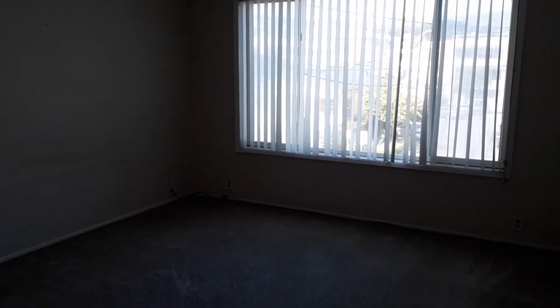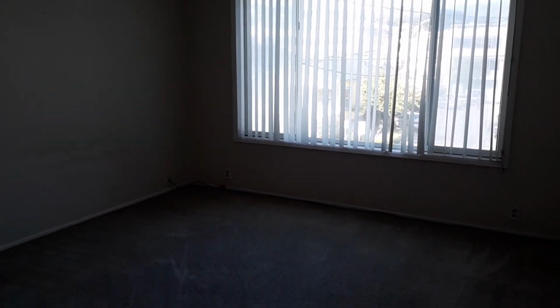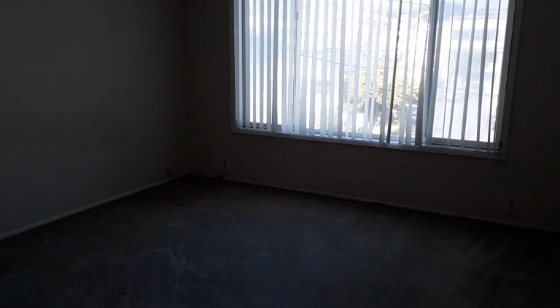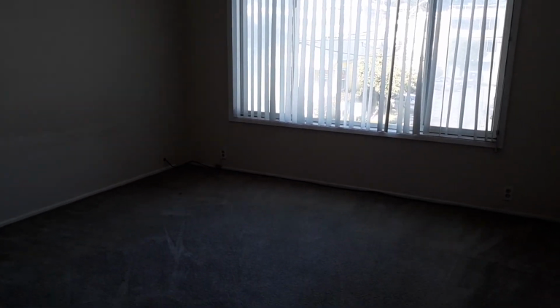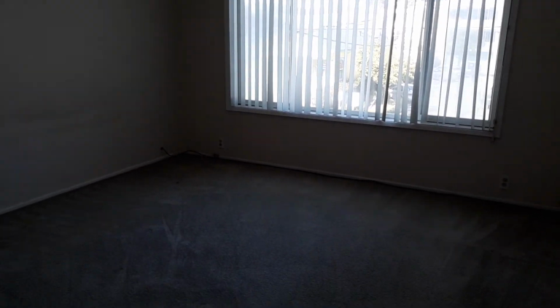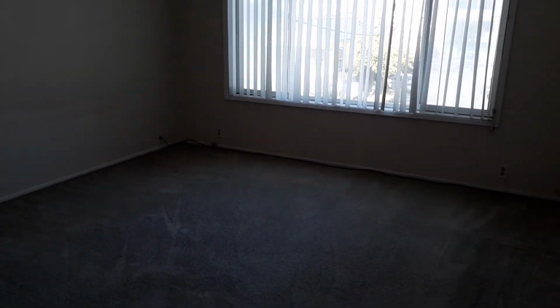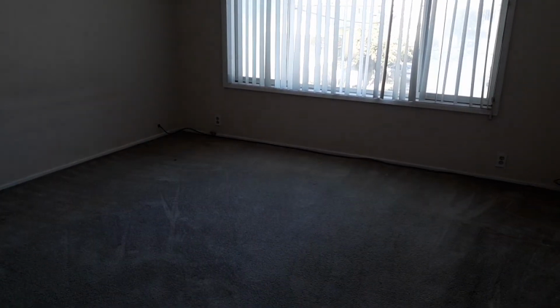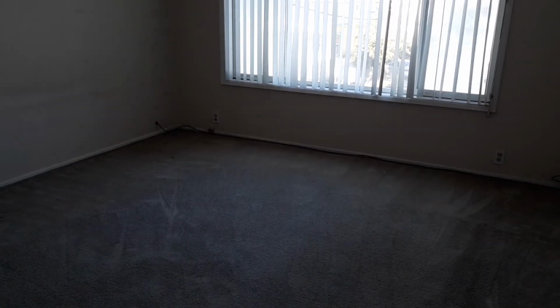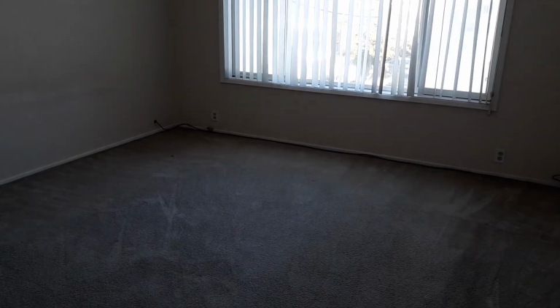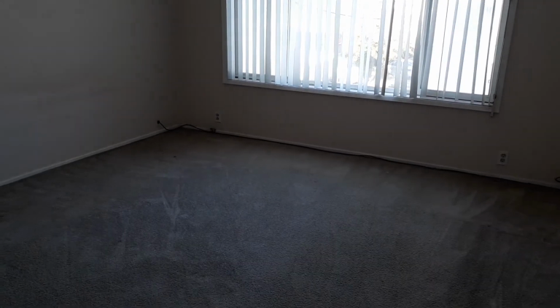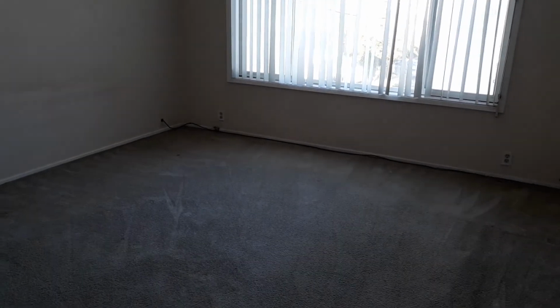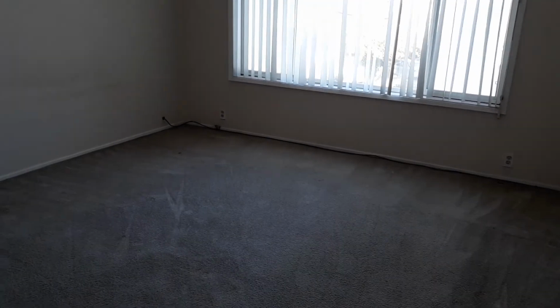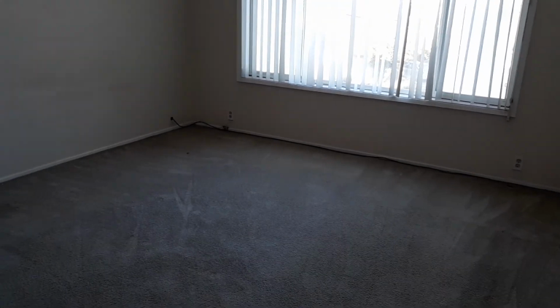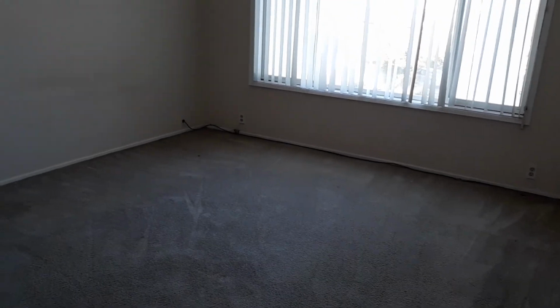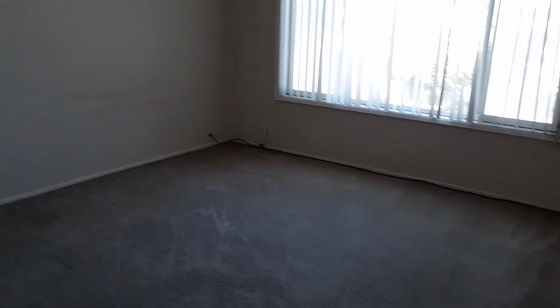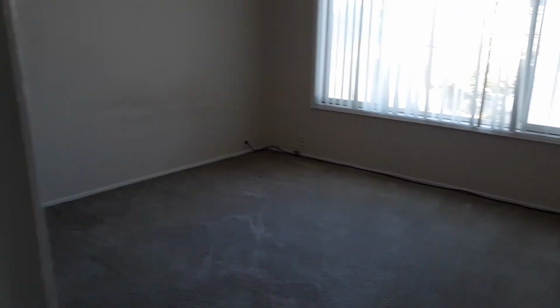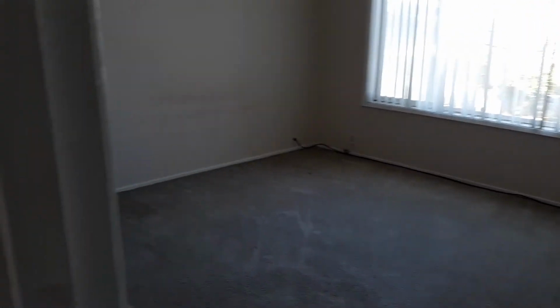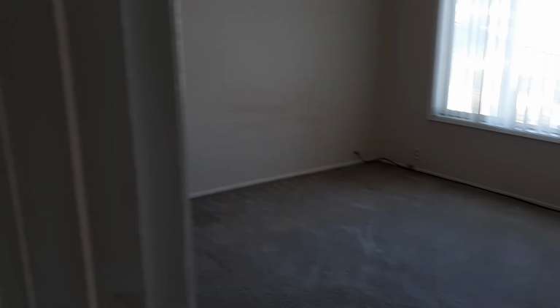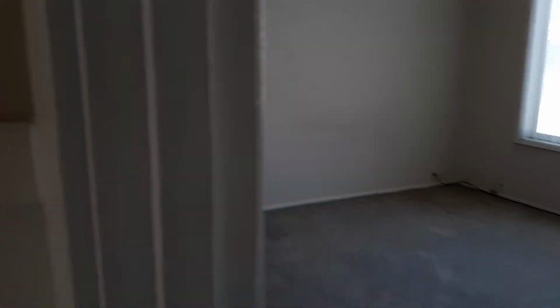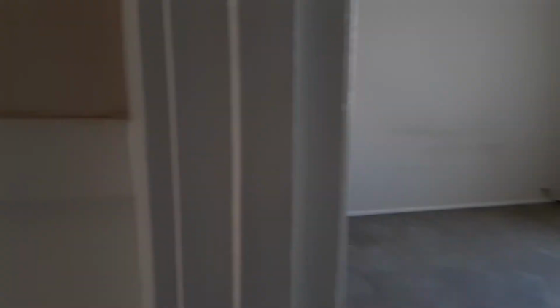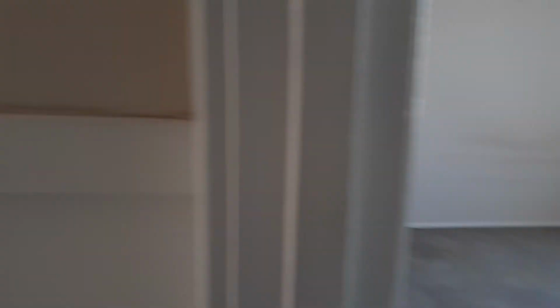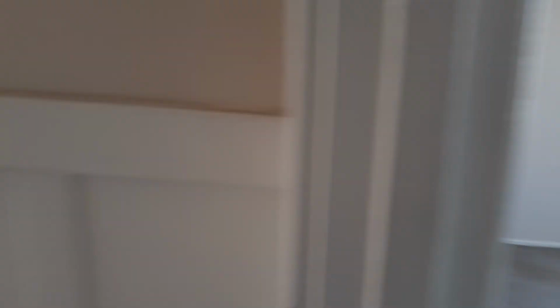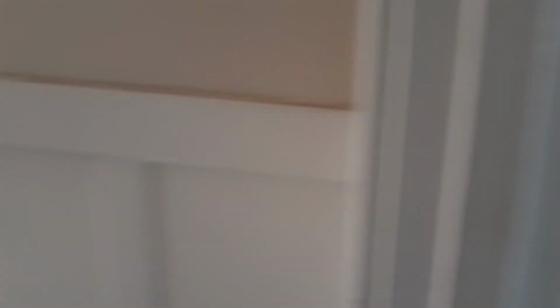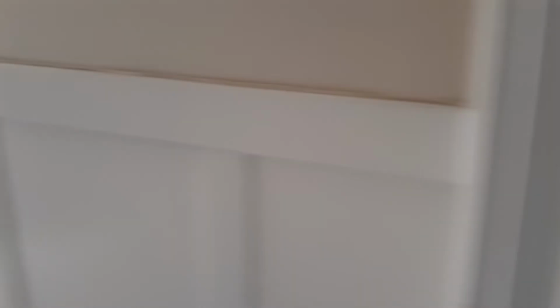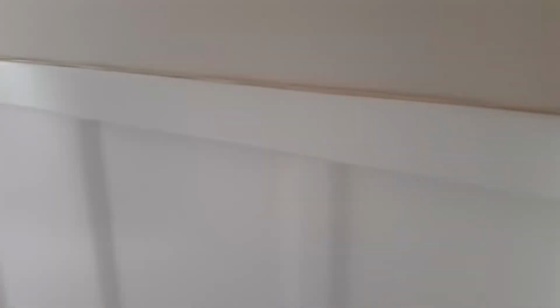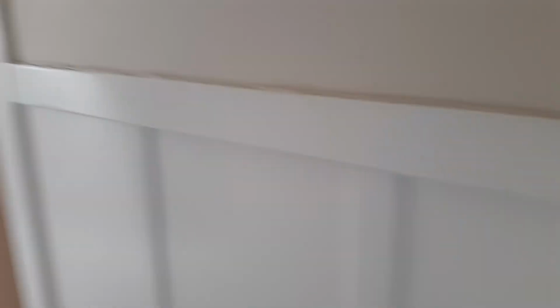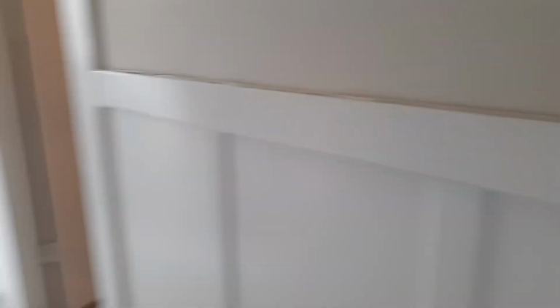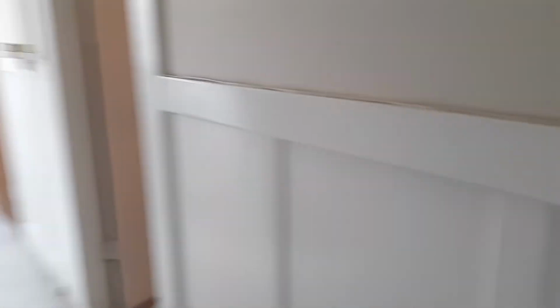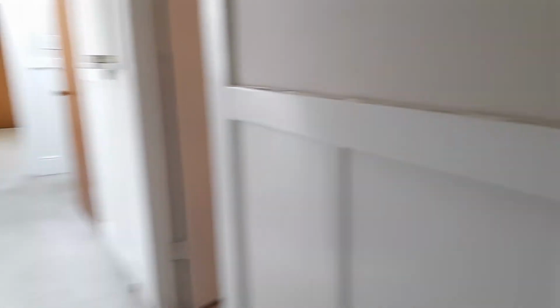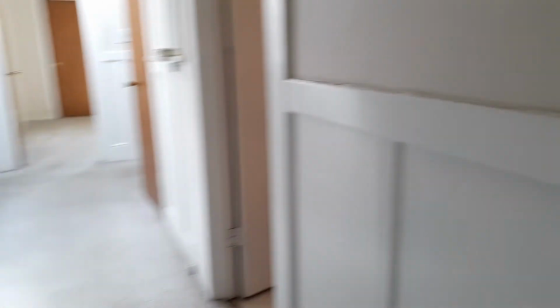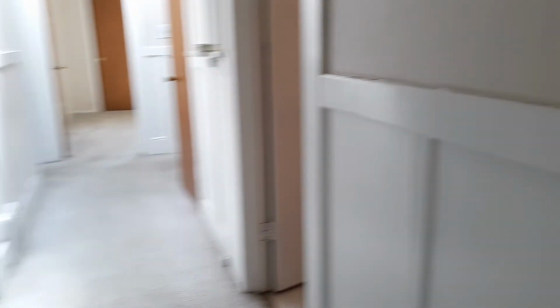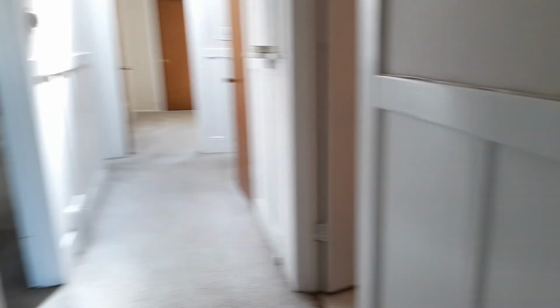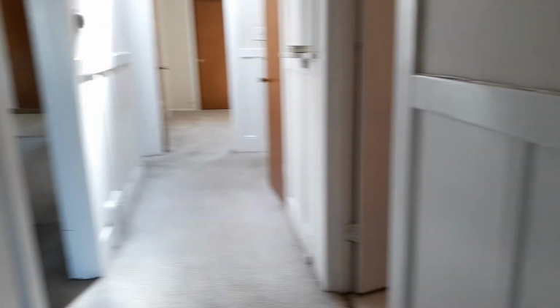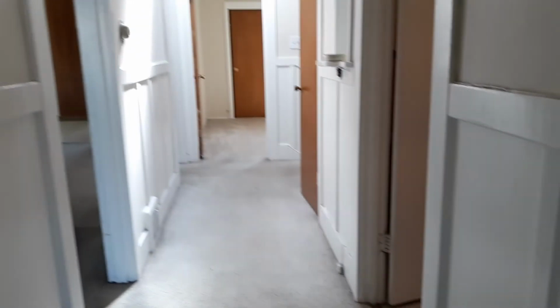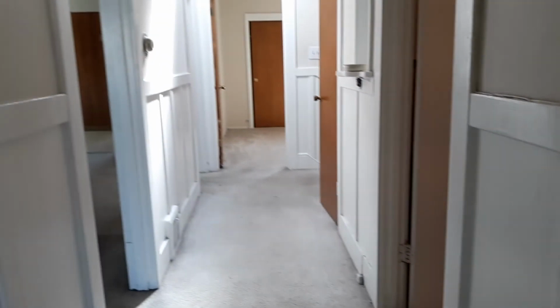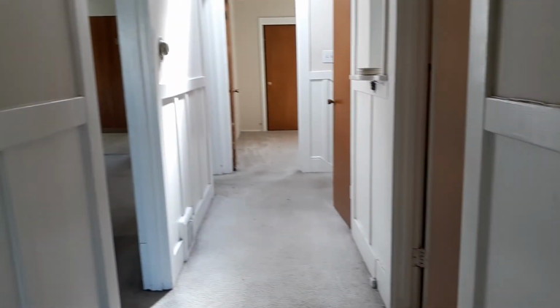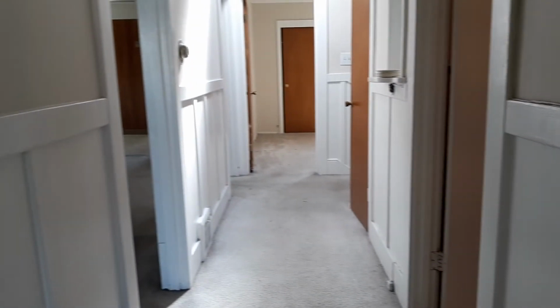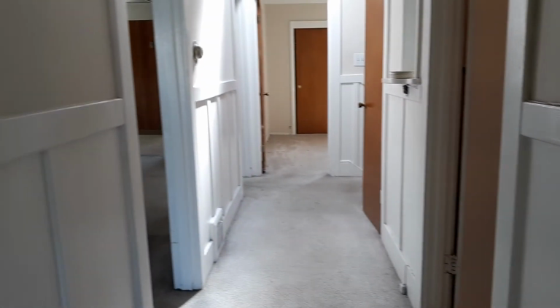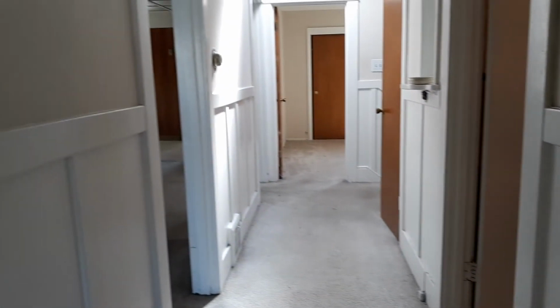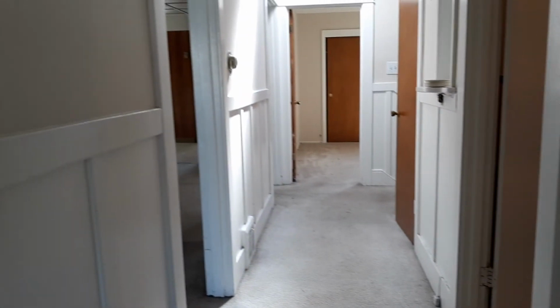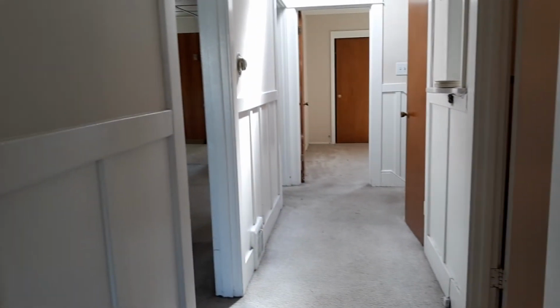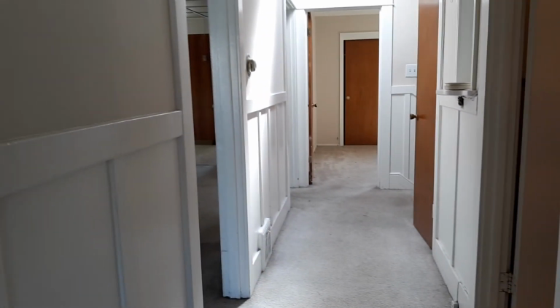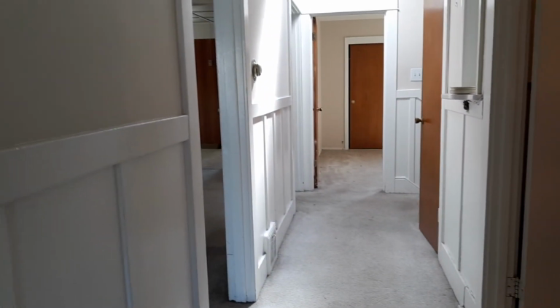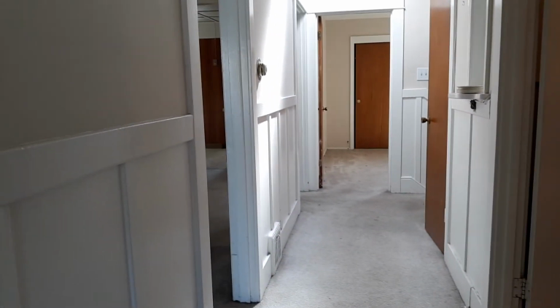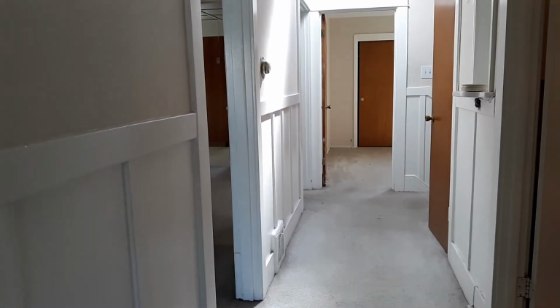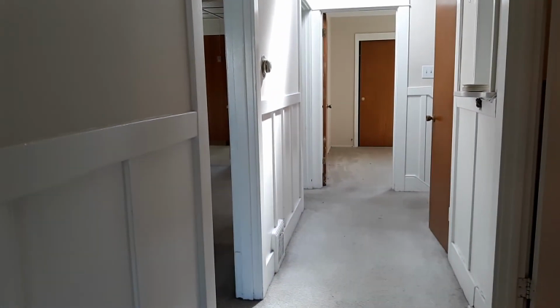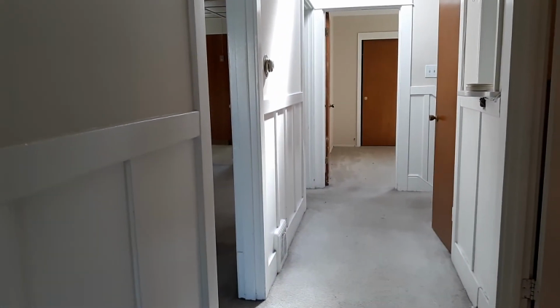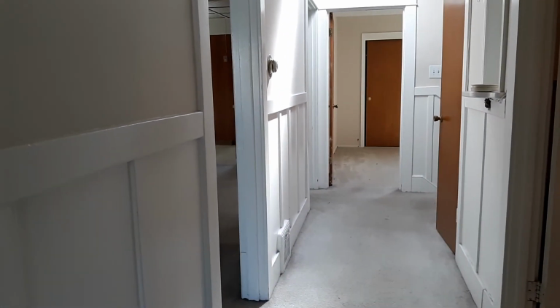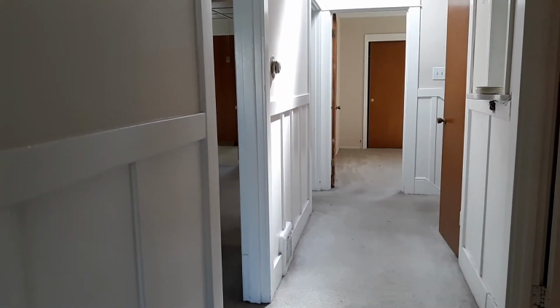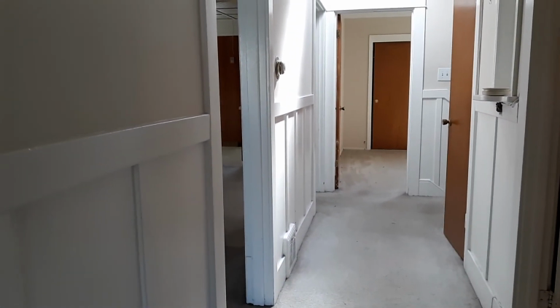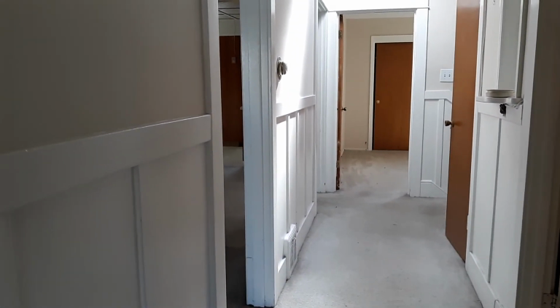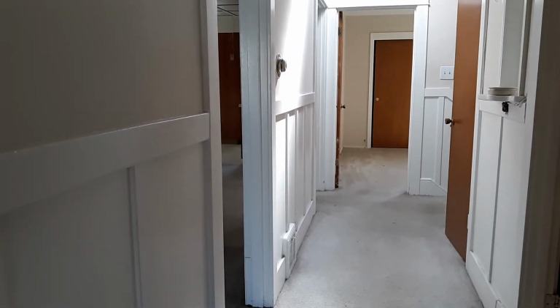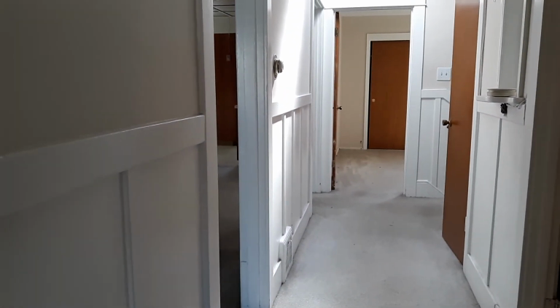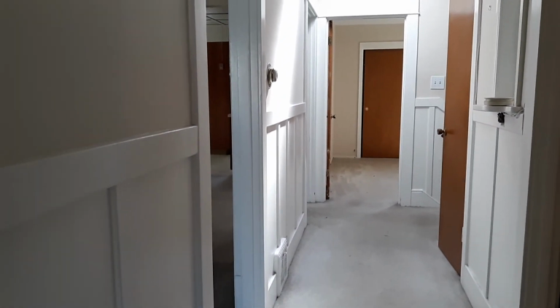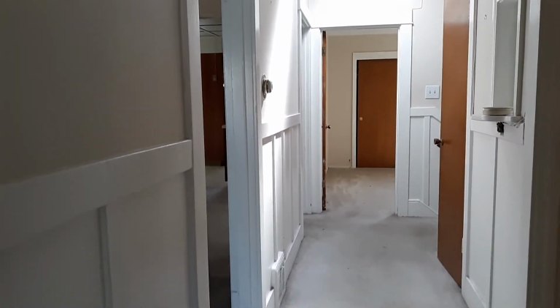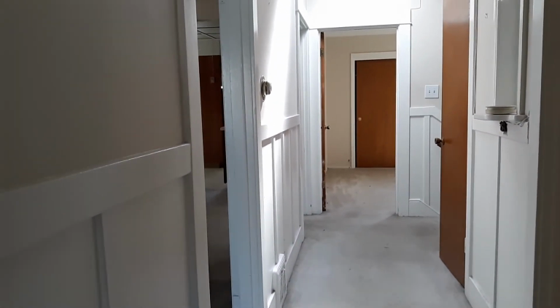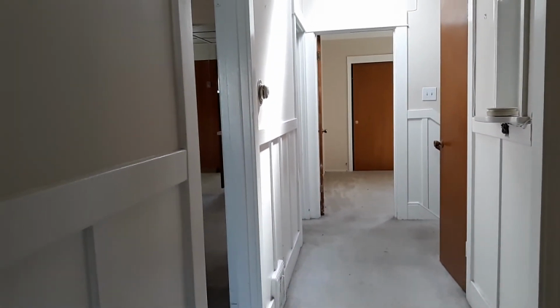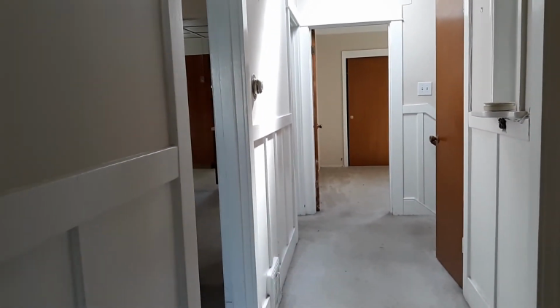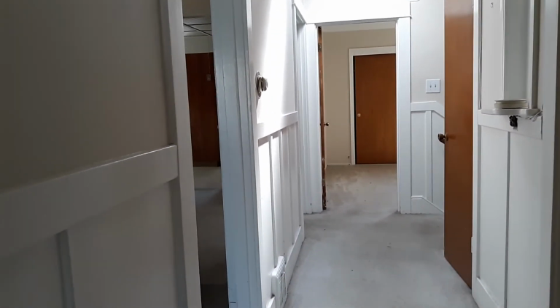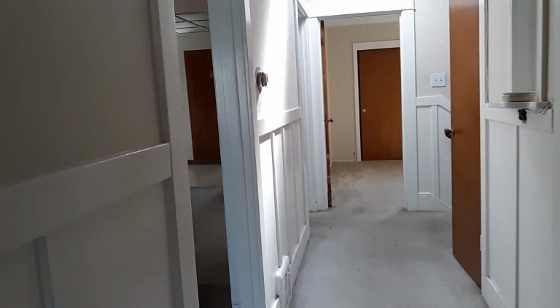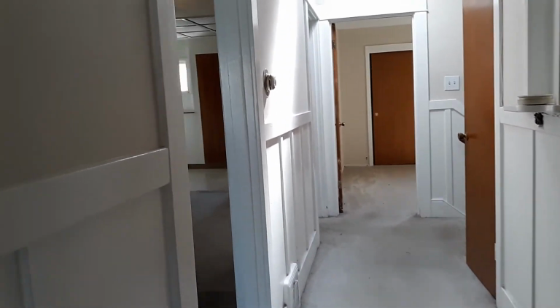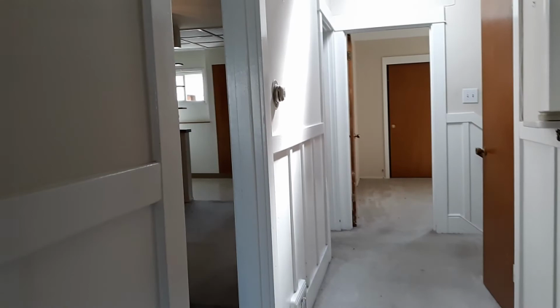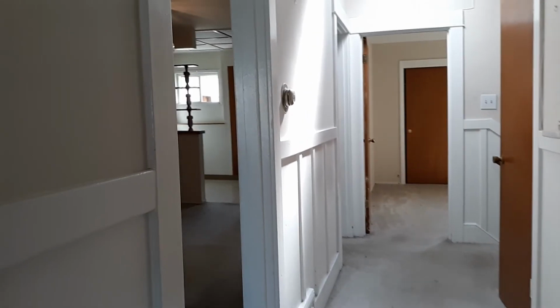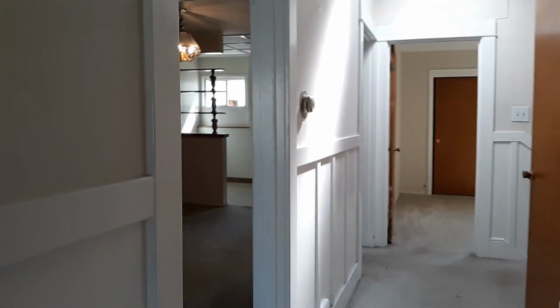Last bedroom. So, two-bedroom, one-bath — a large two-bedroom, one-bath apartment in South San Francisco with the attached garage.